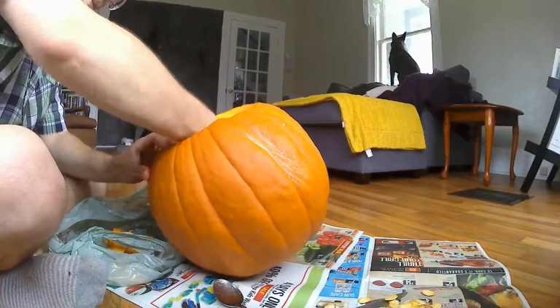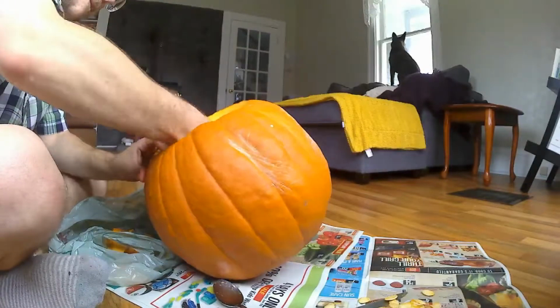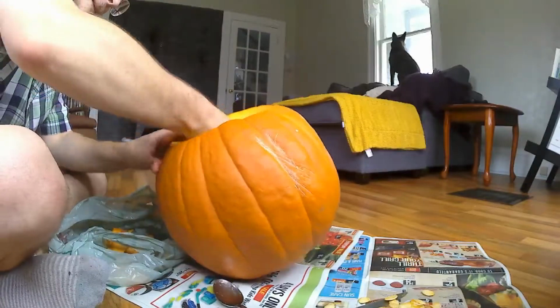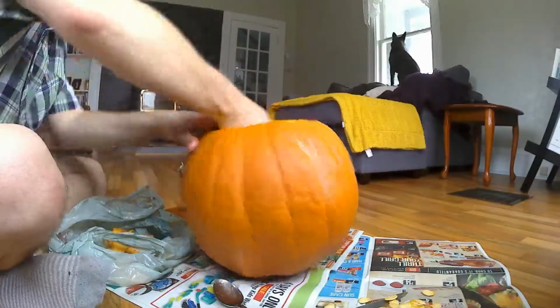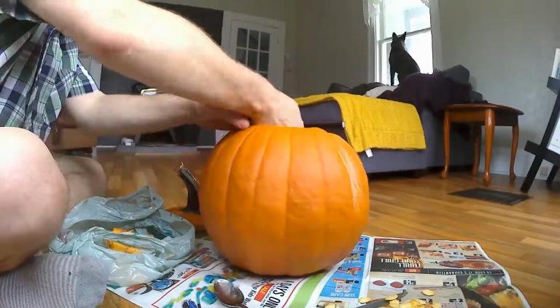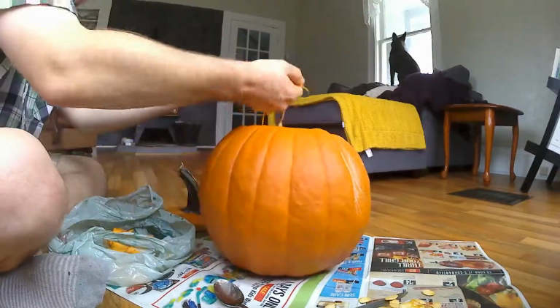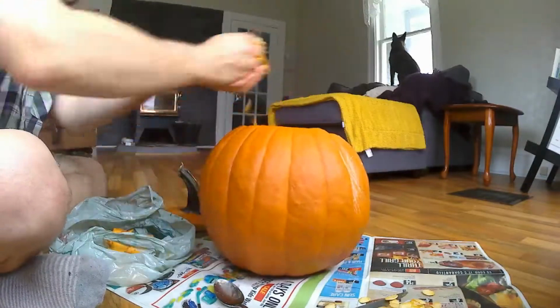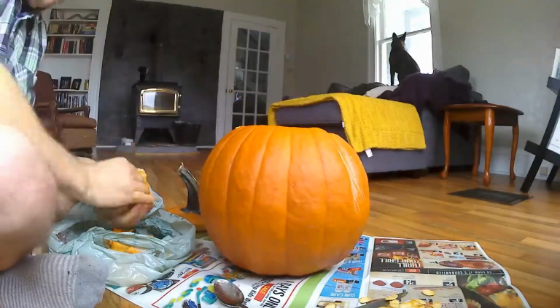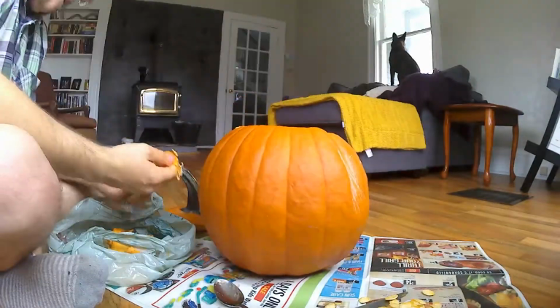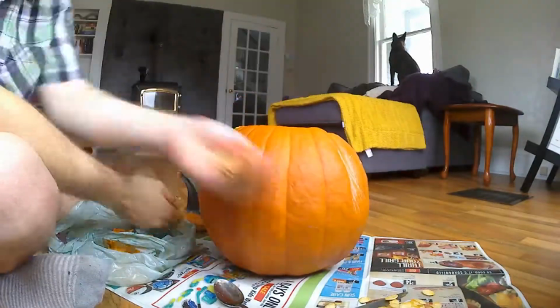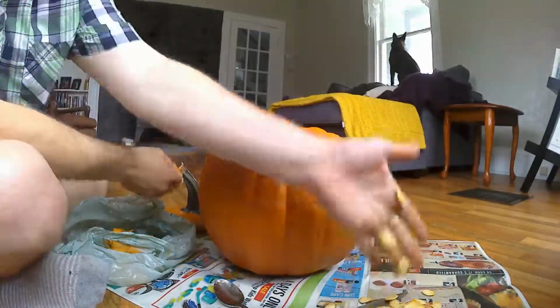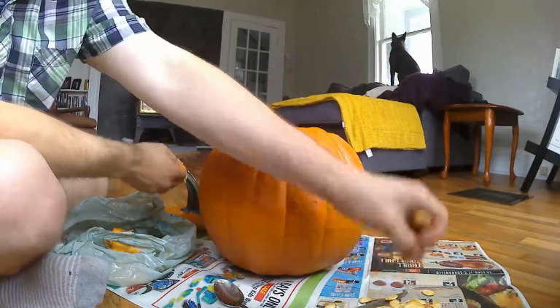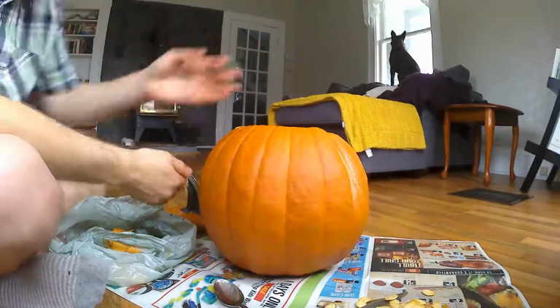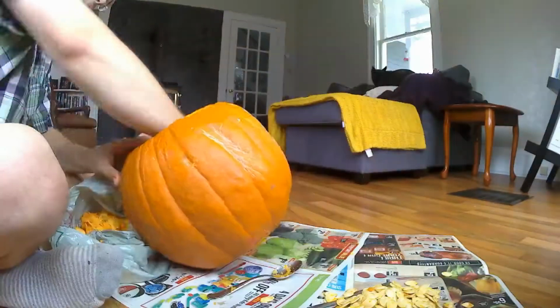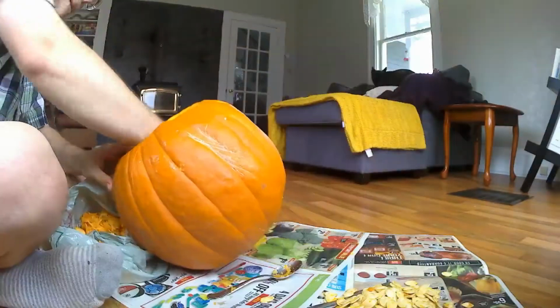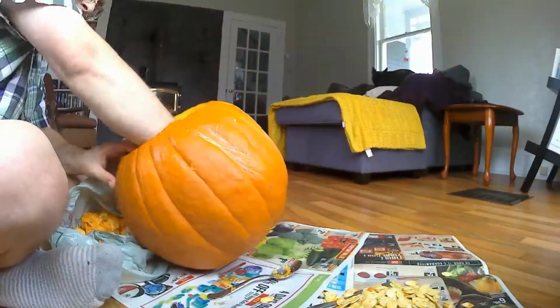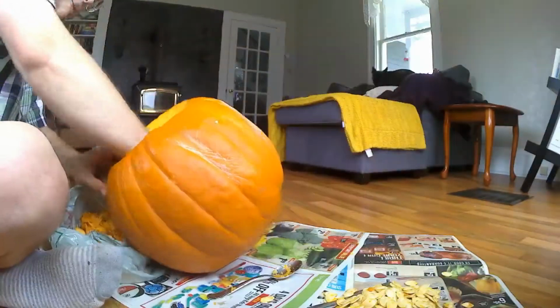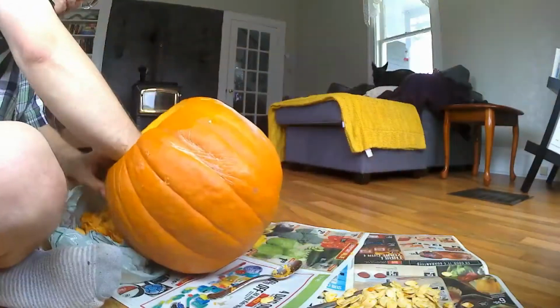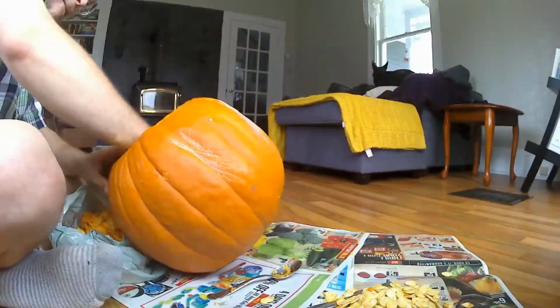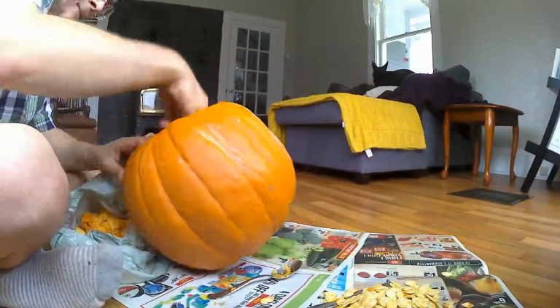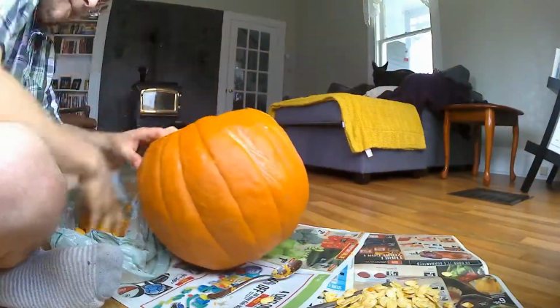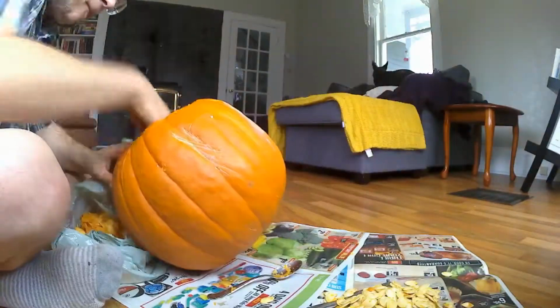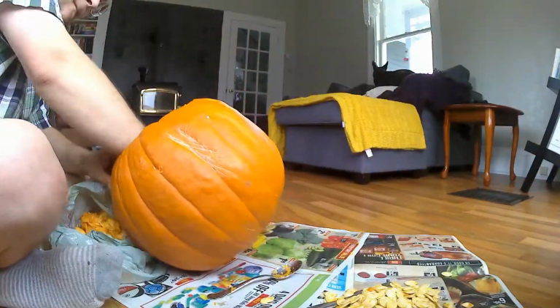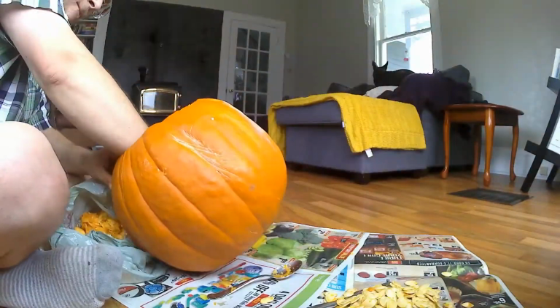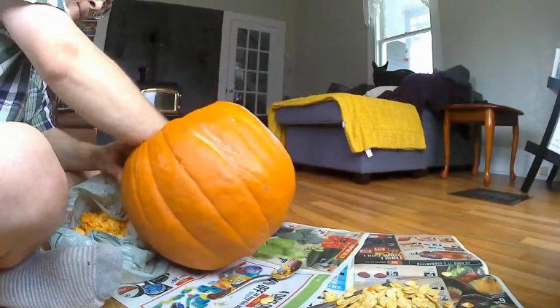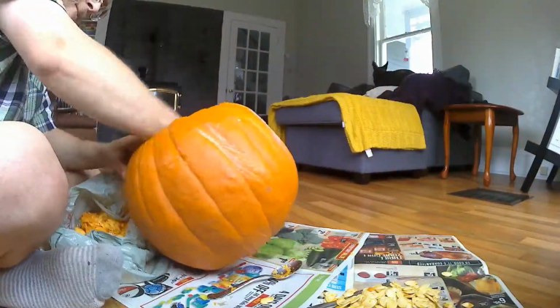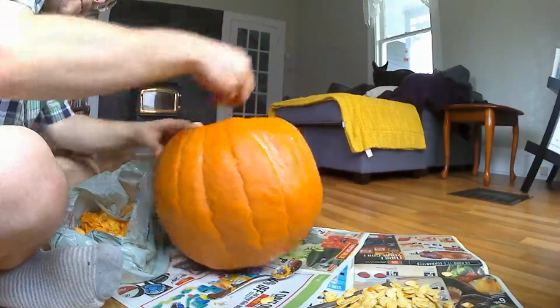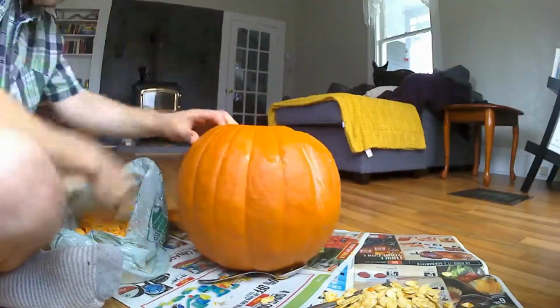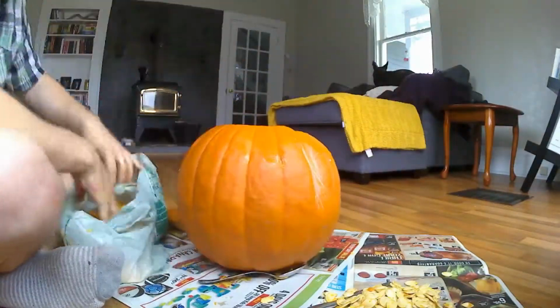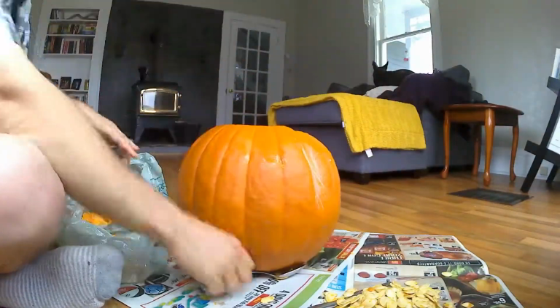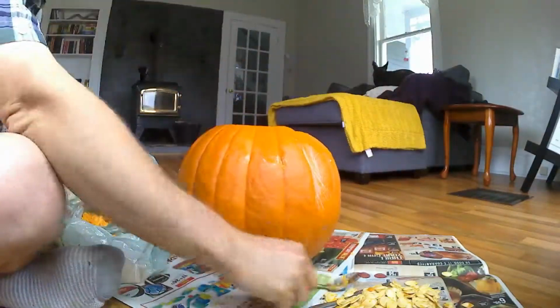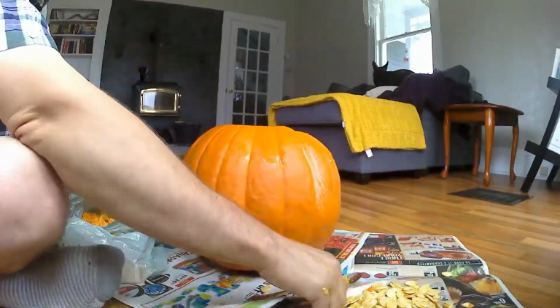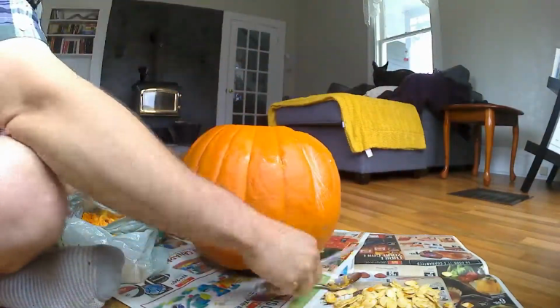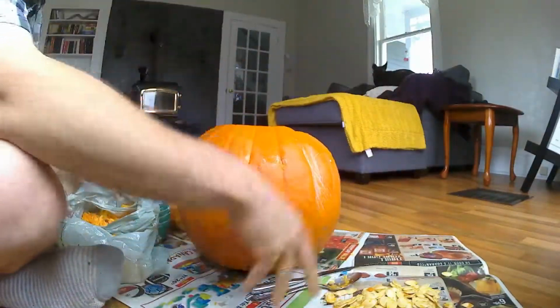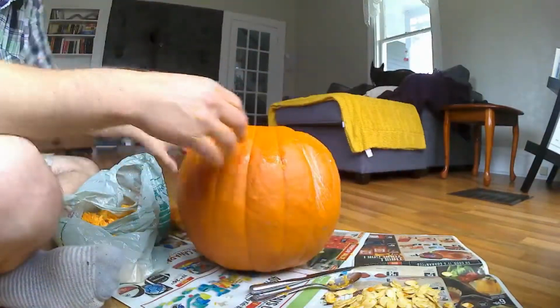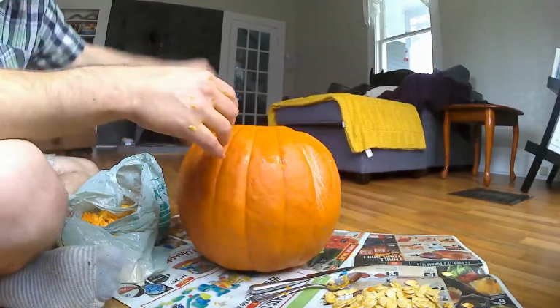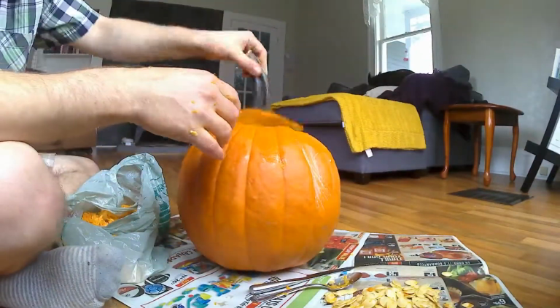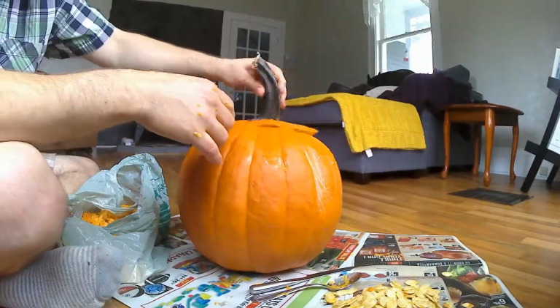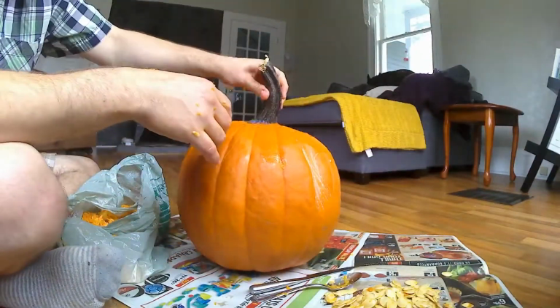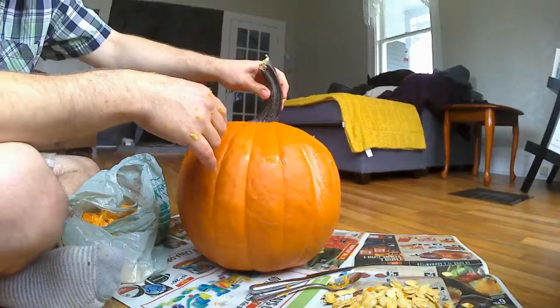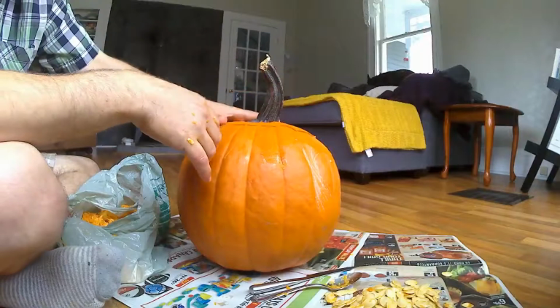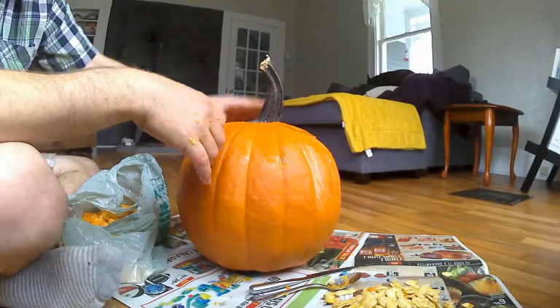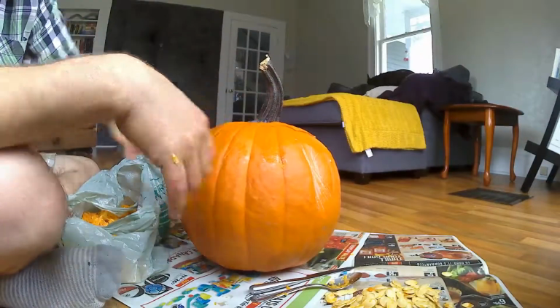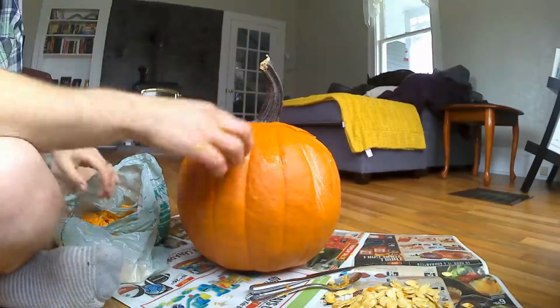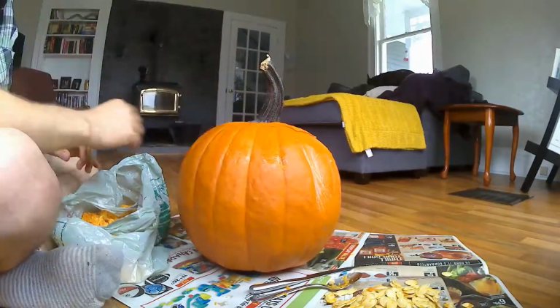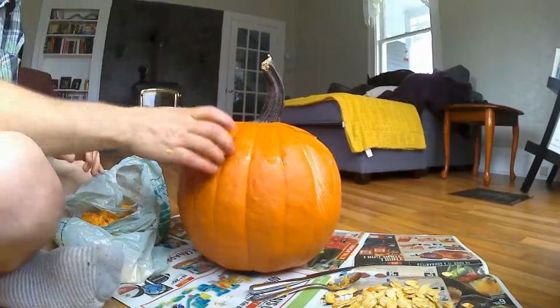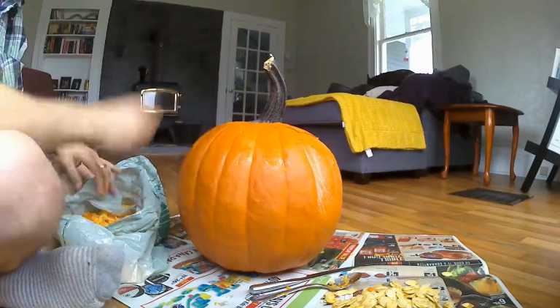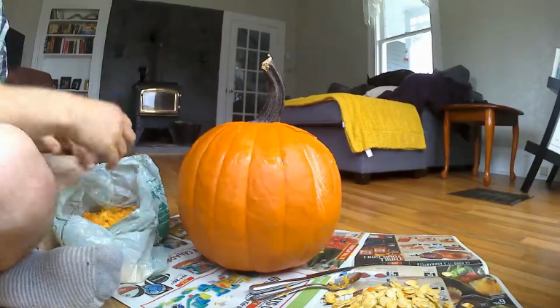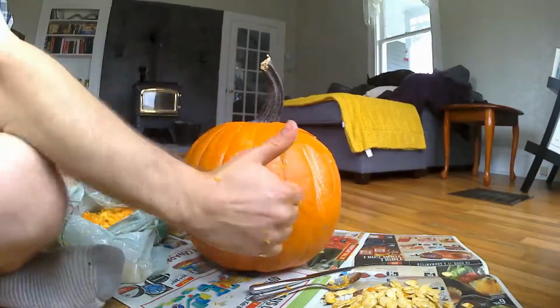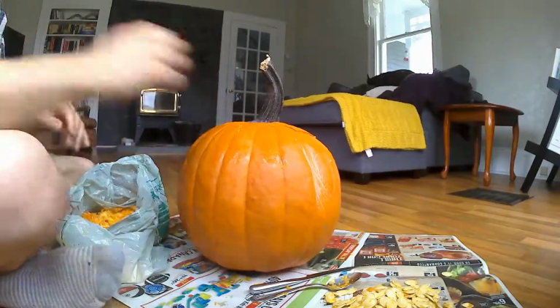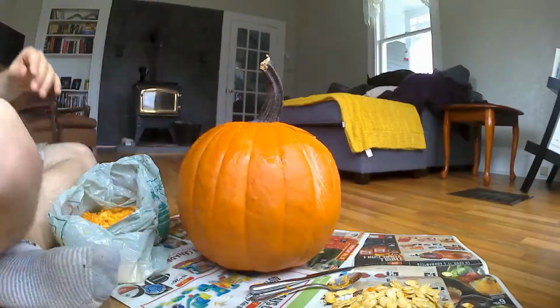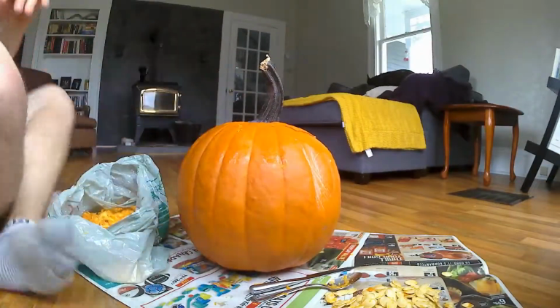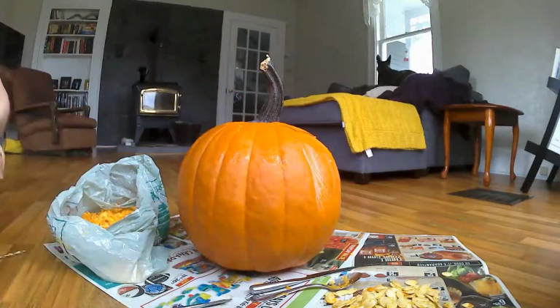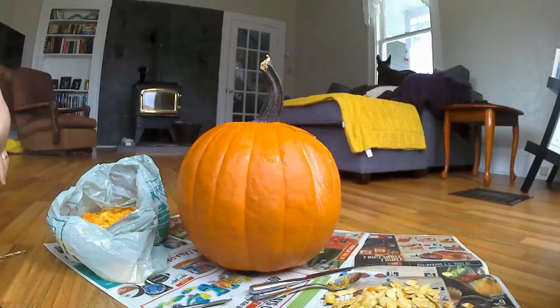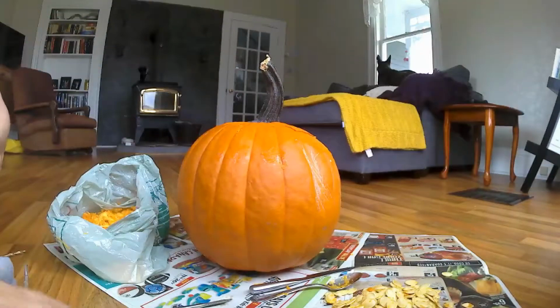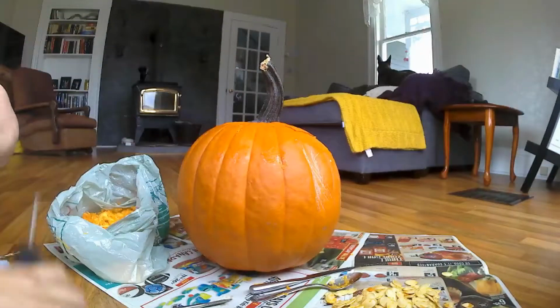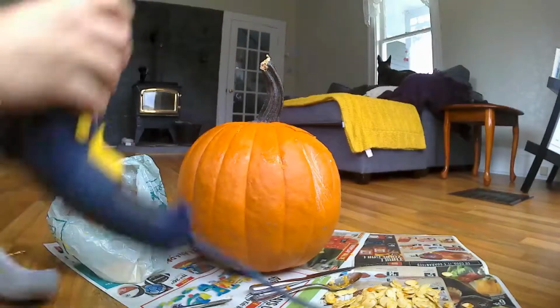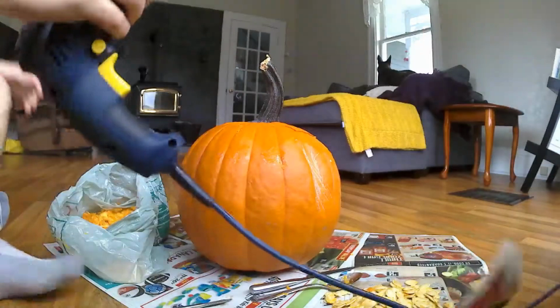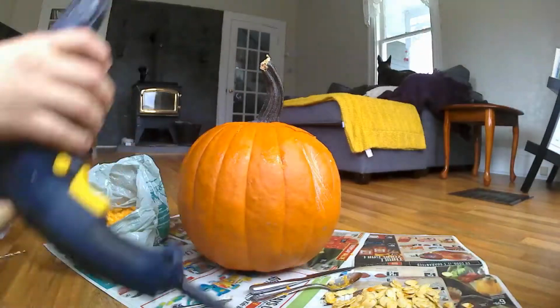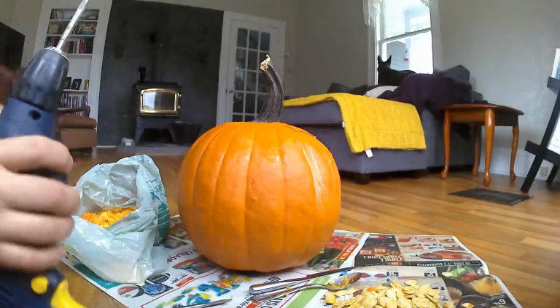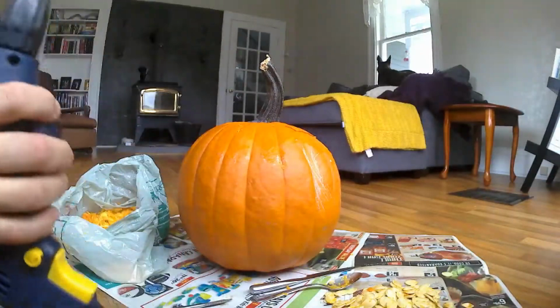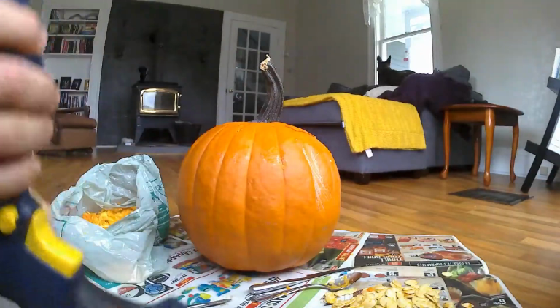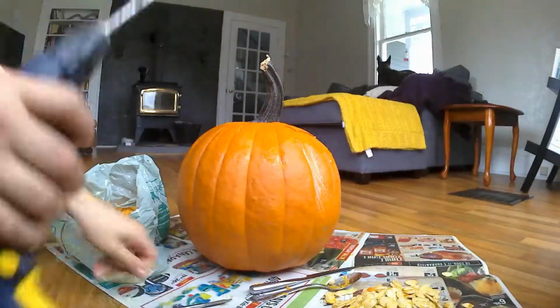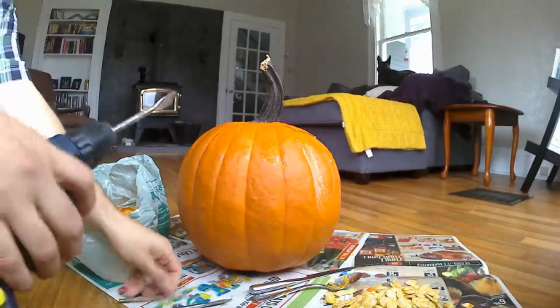I'm reserving them here on the newspaper. You want a newspaper for this because this gets very, very messy.